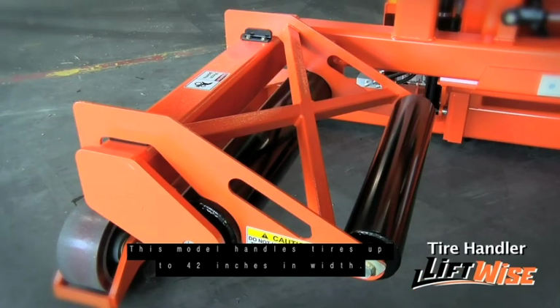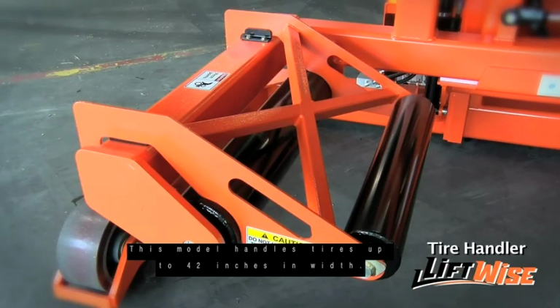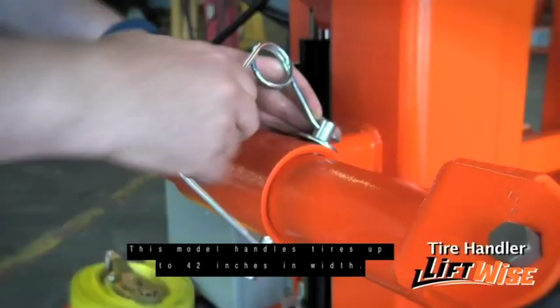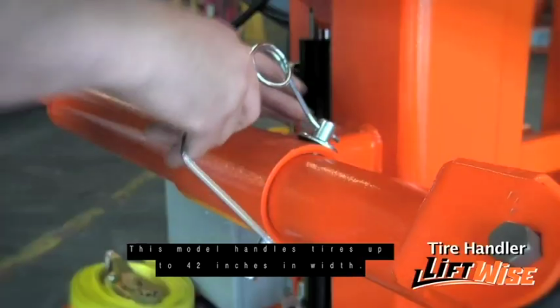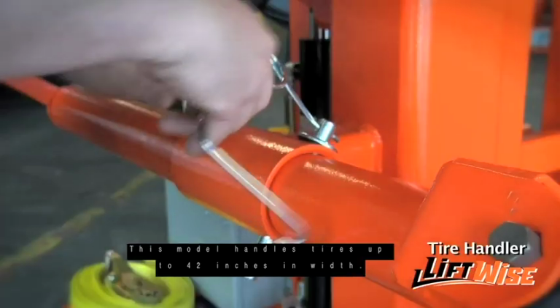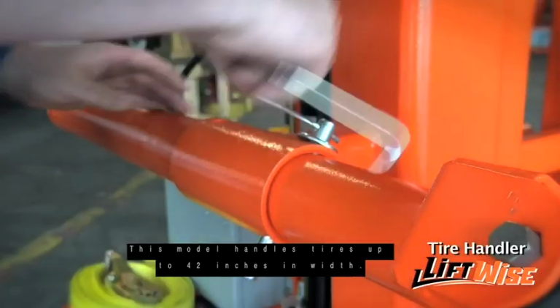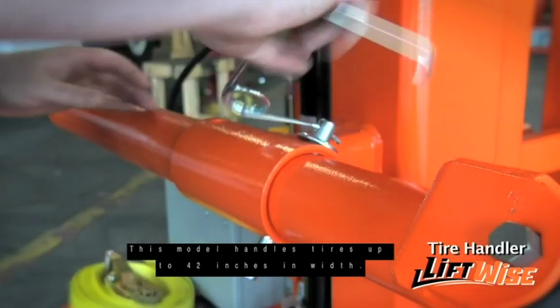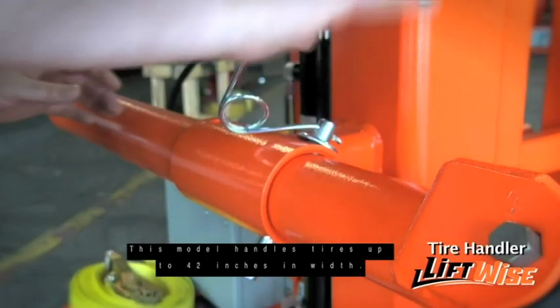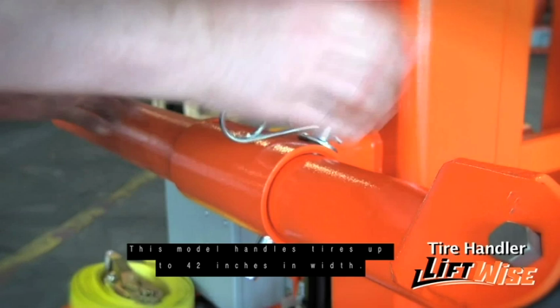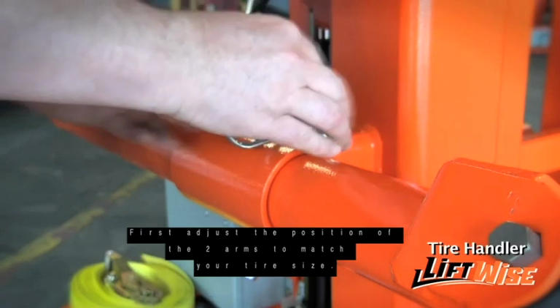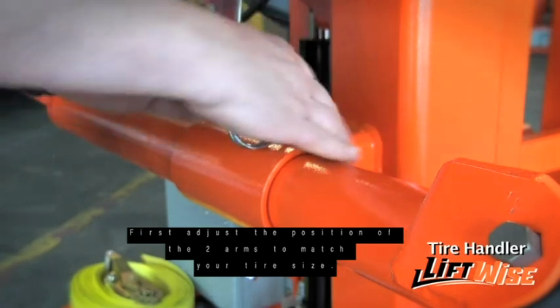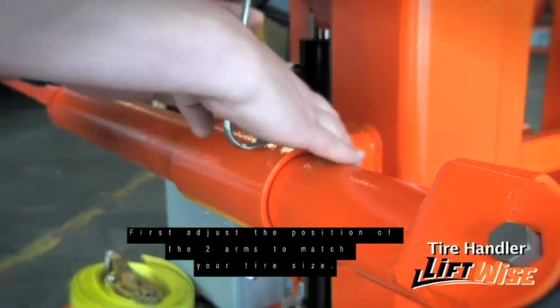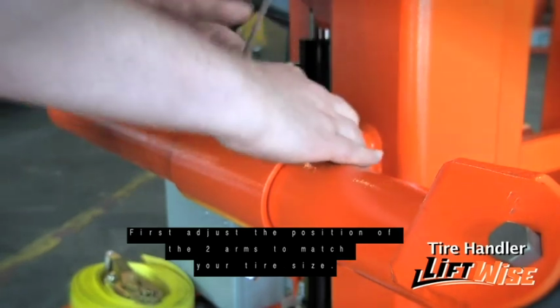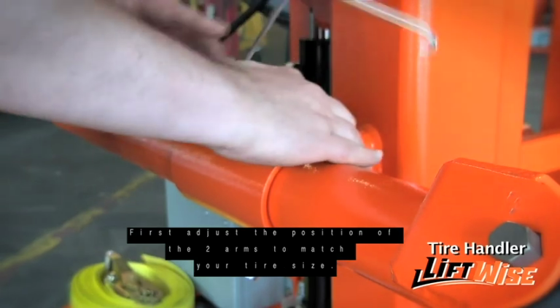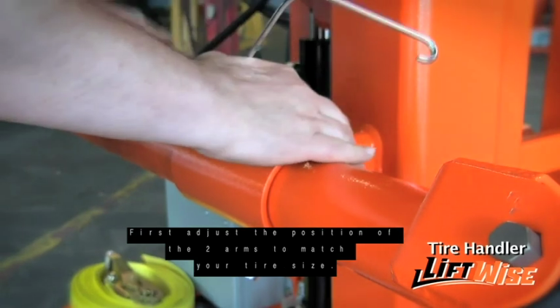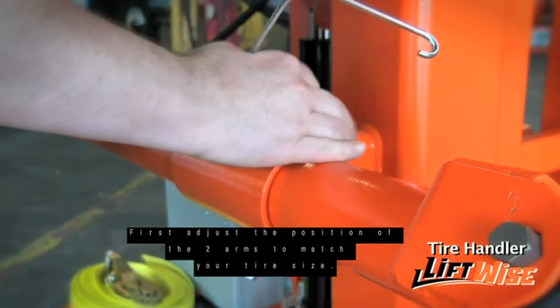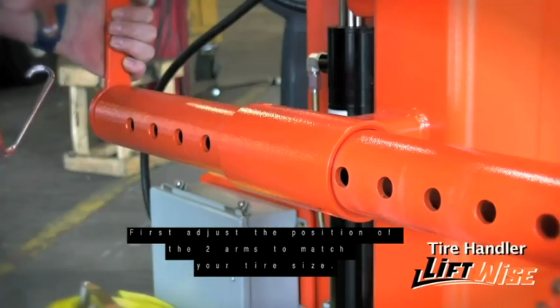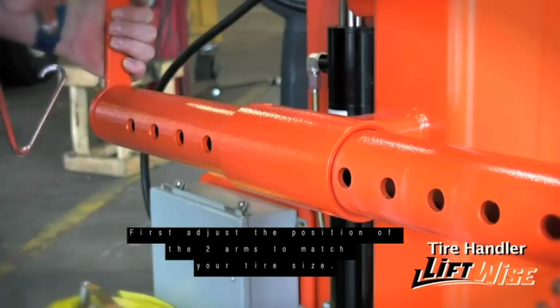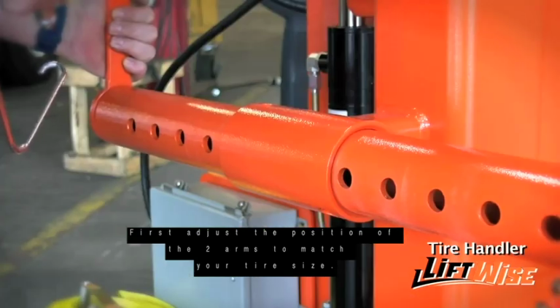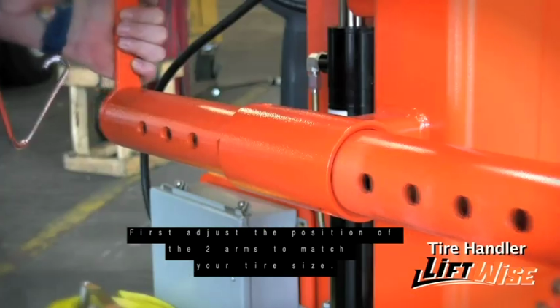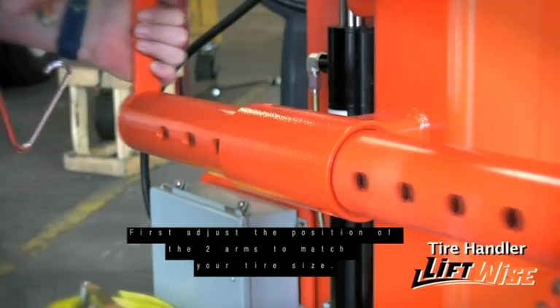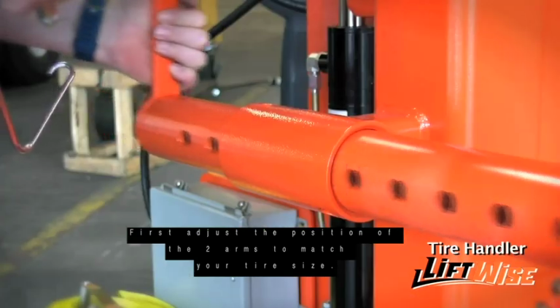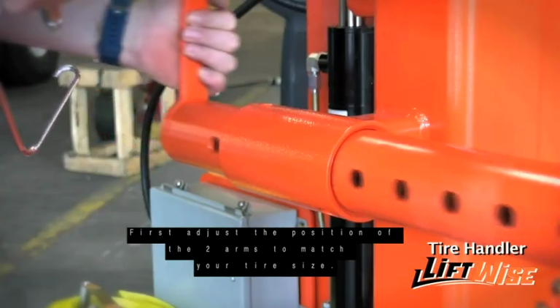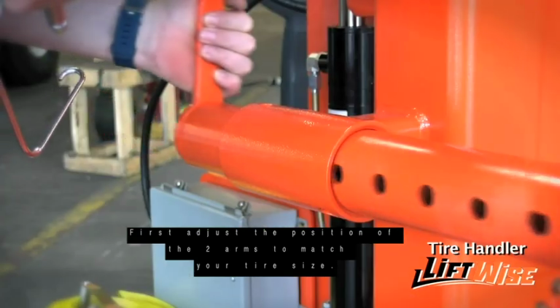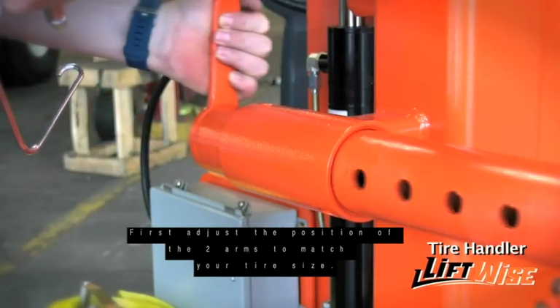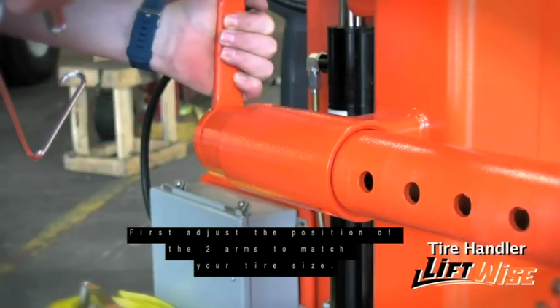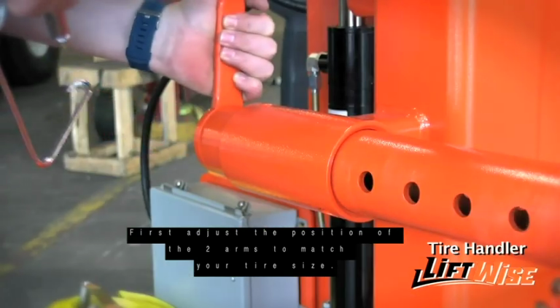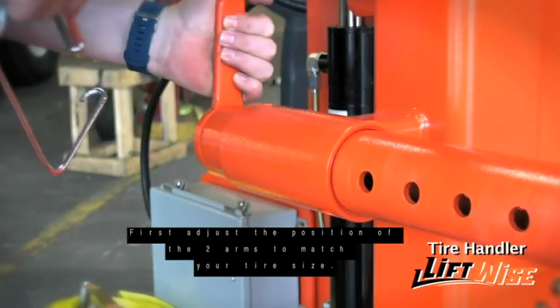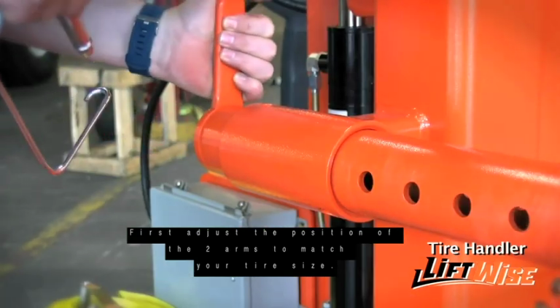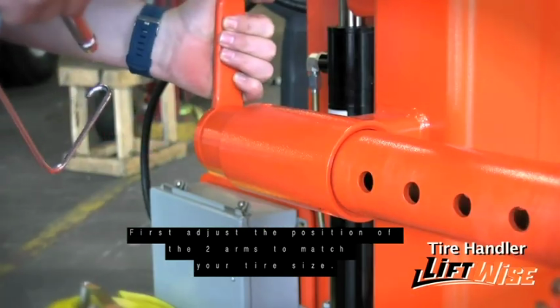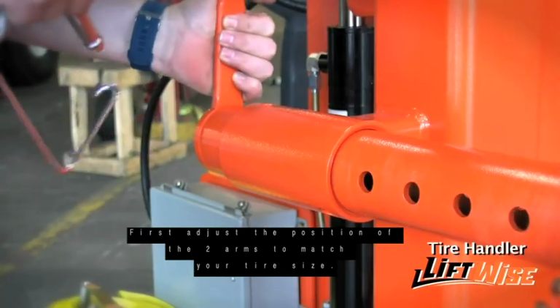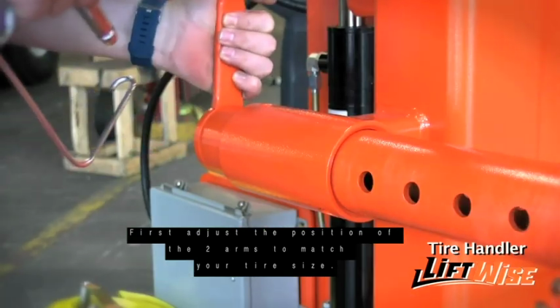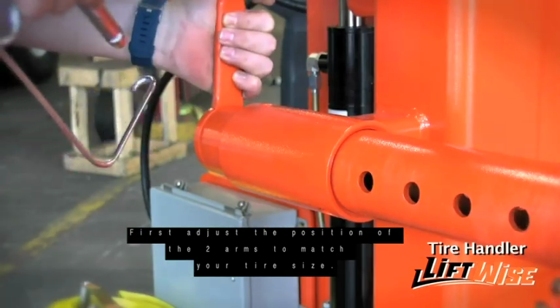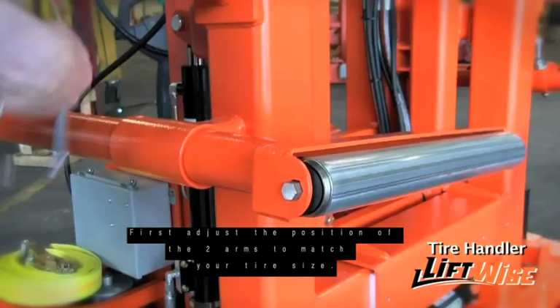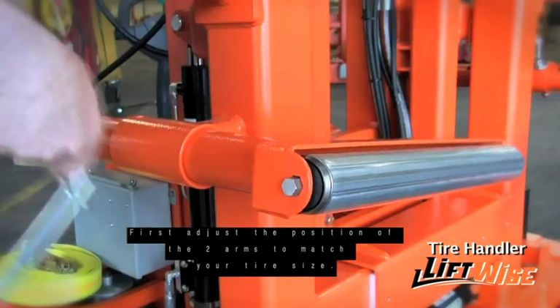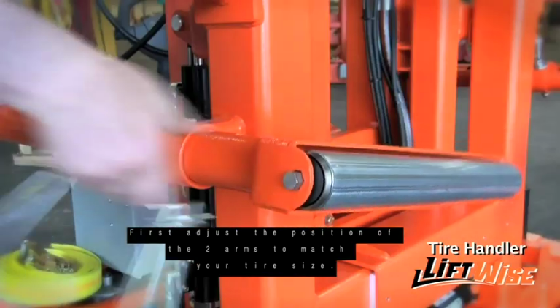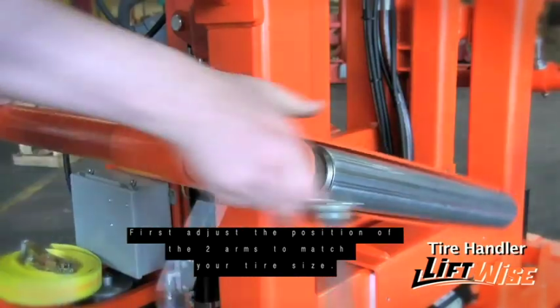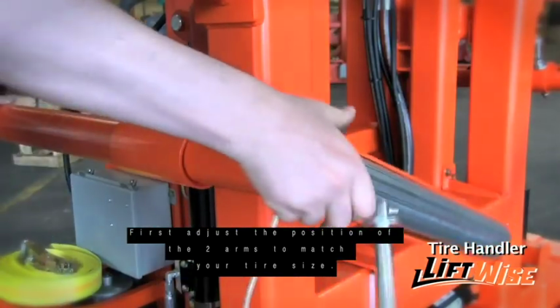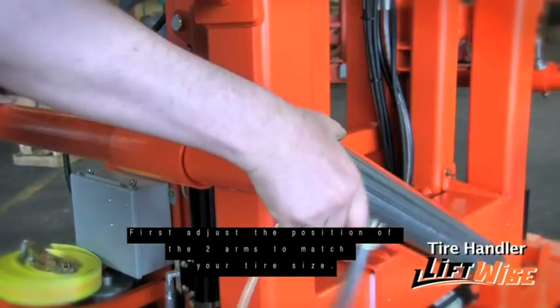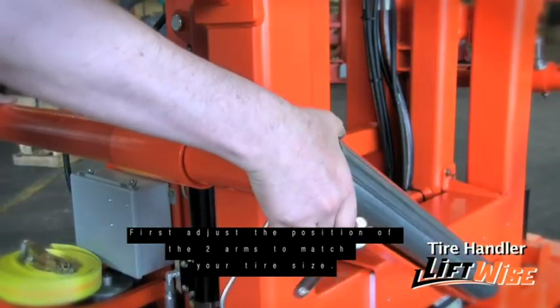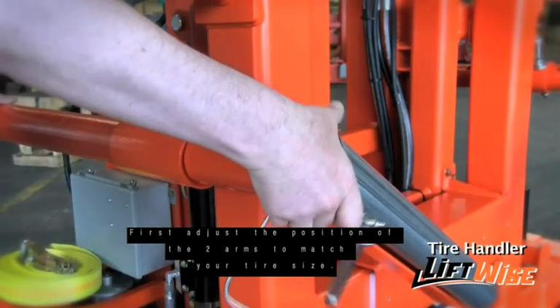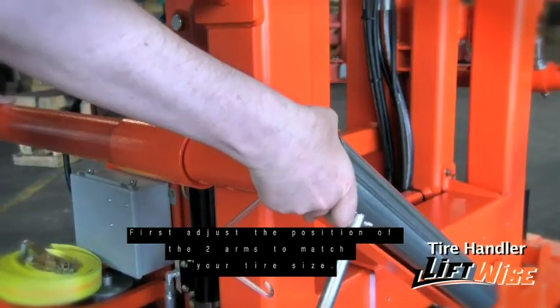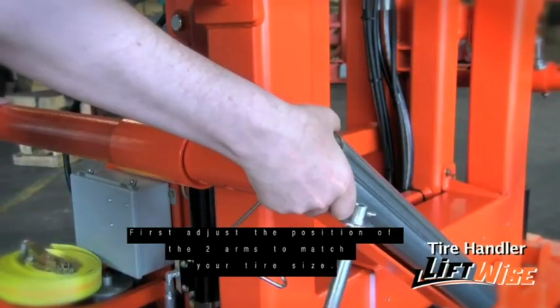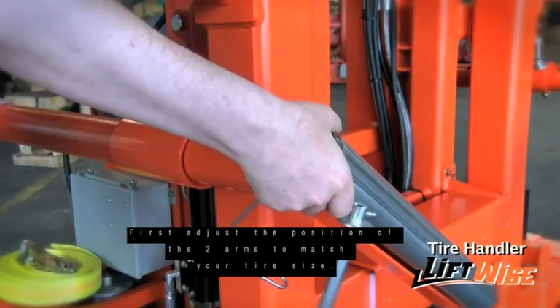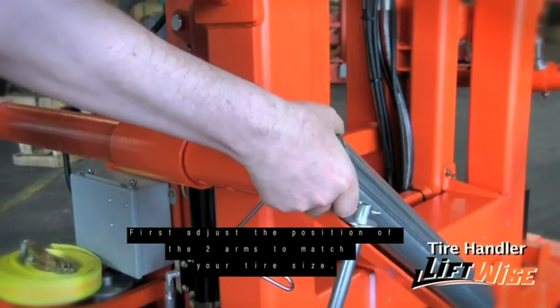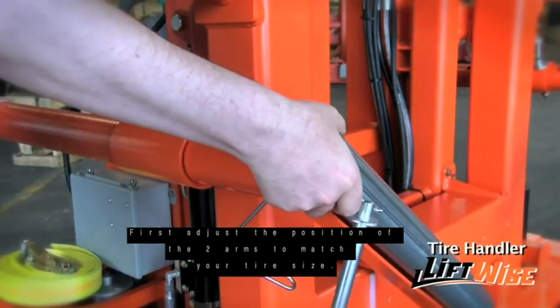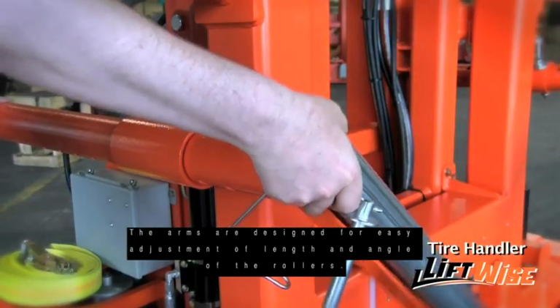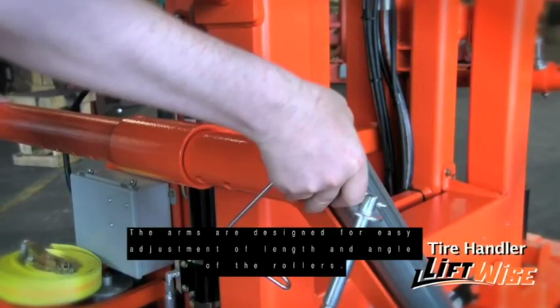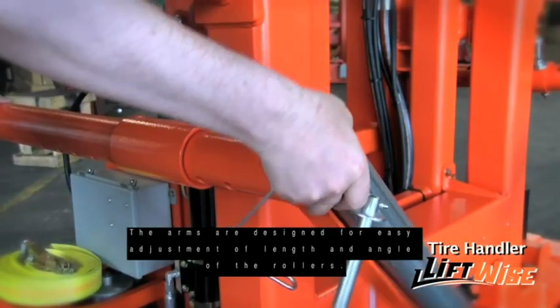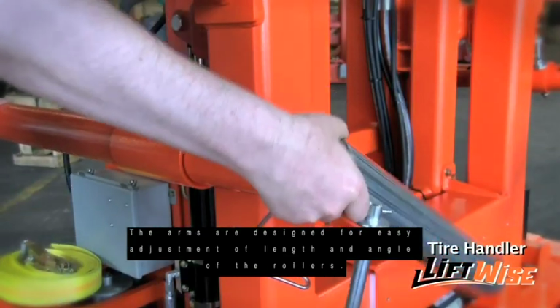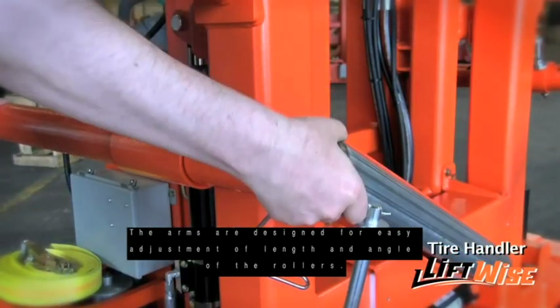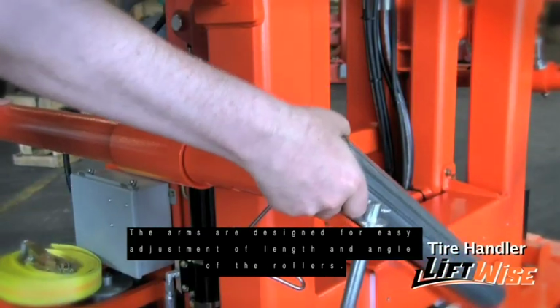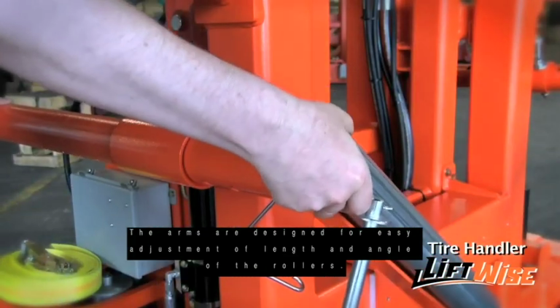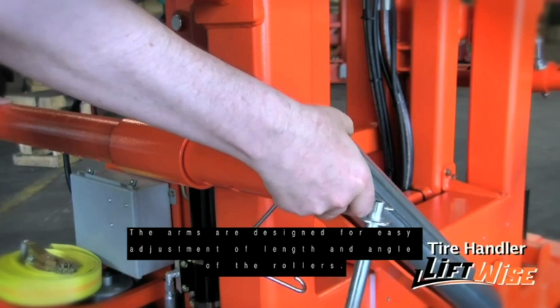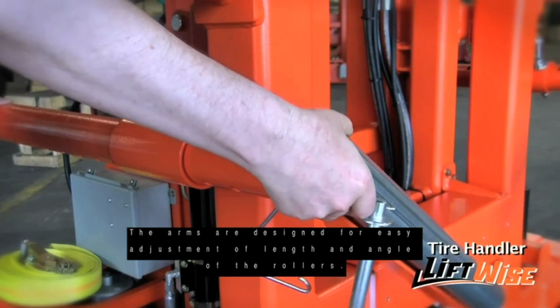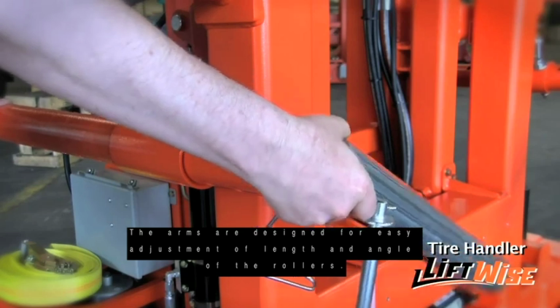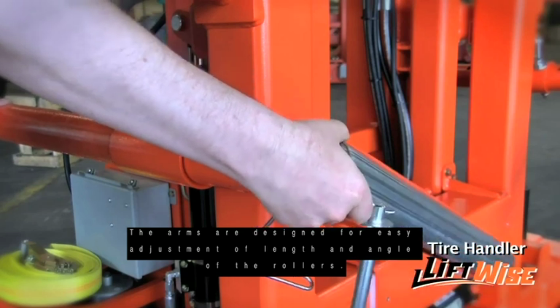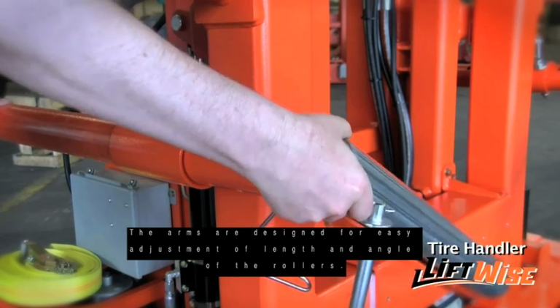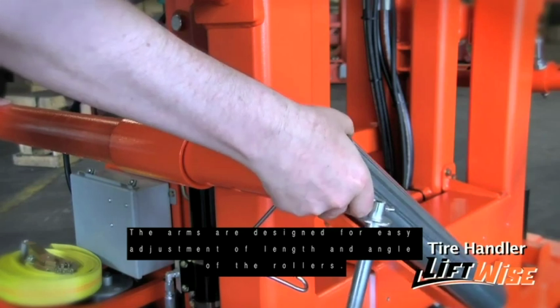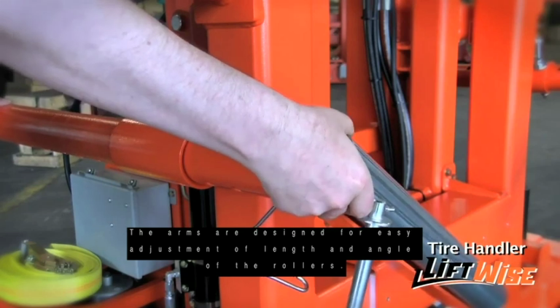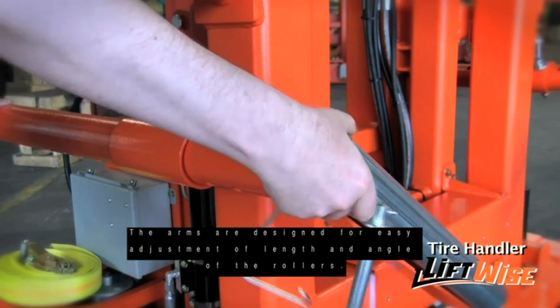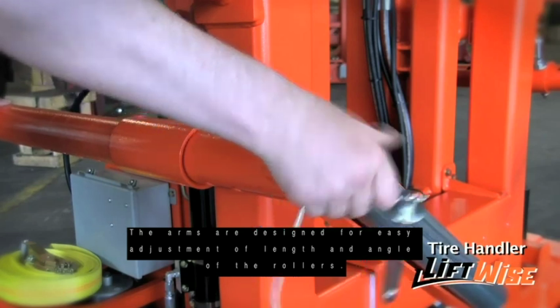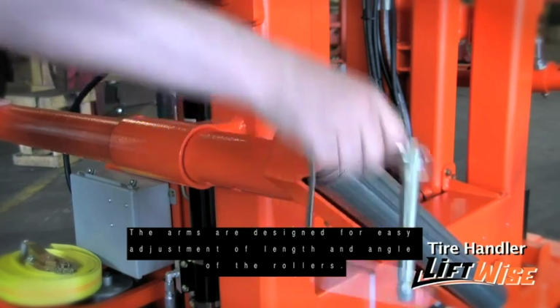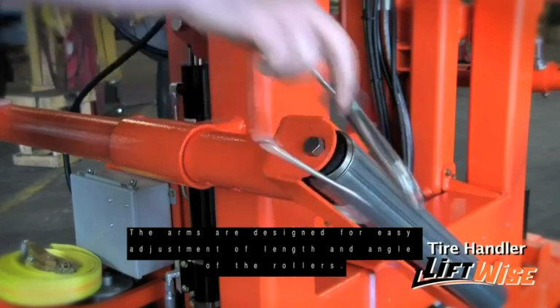First, adjust the position of the two arms to match your tire size. The arms are designed for easy adjustment of length and angle of the rollers.